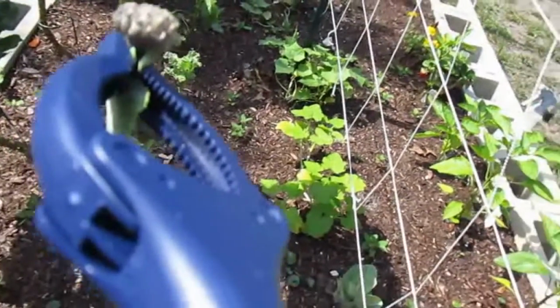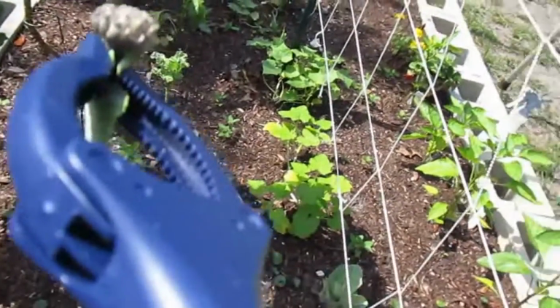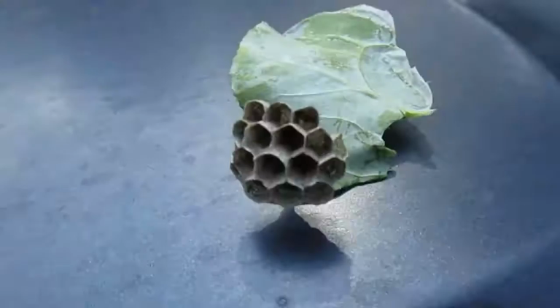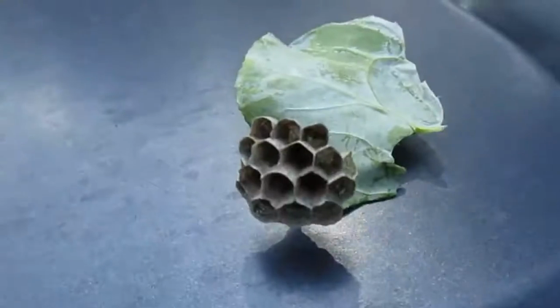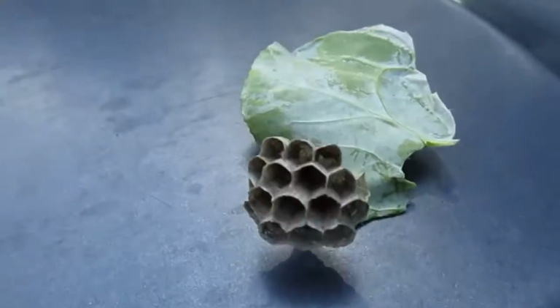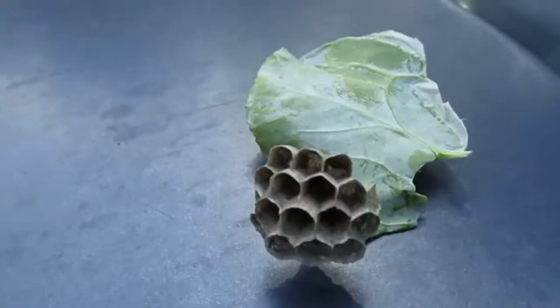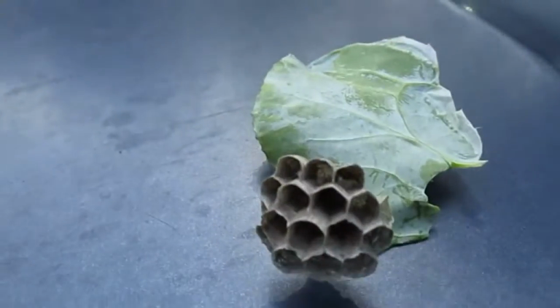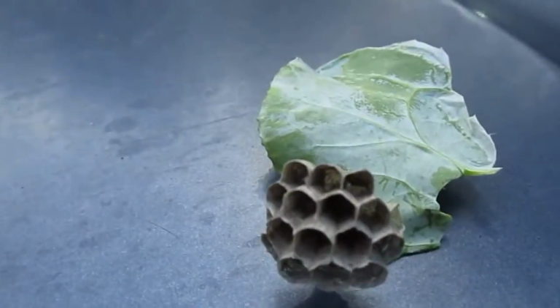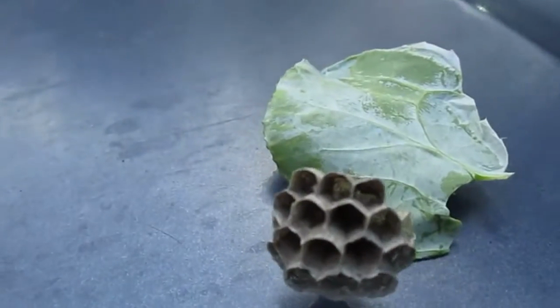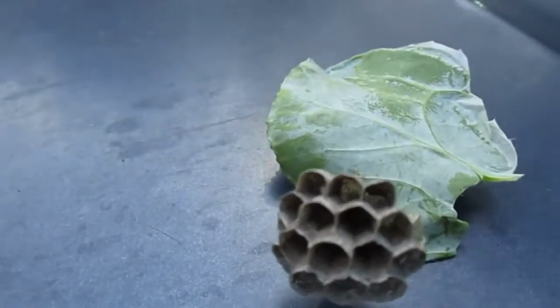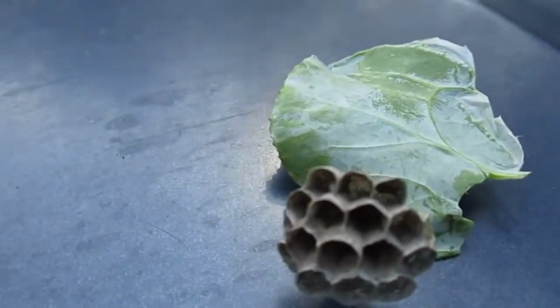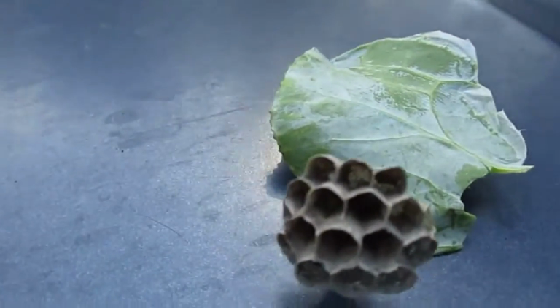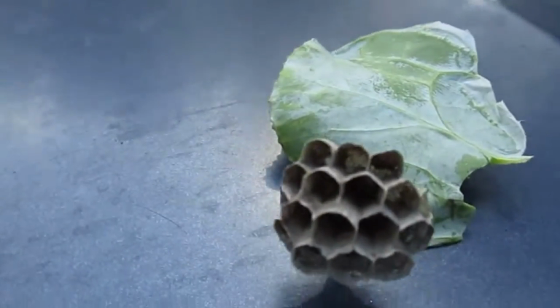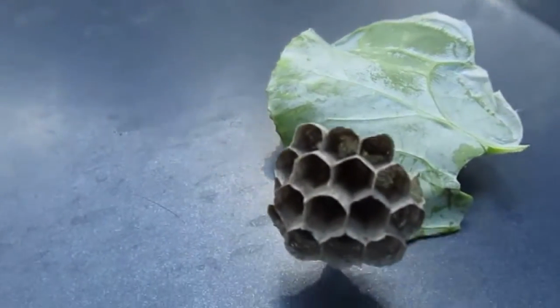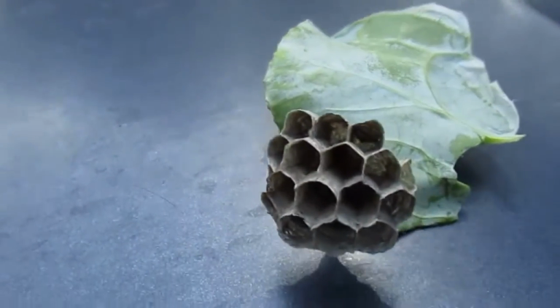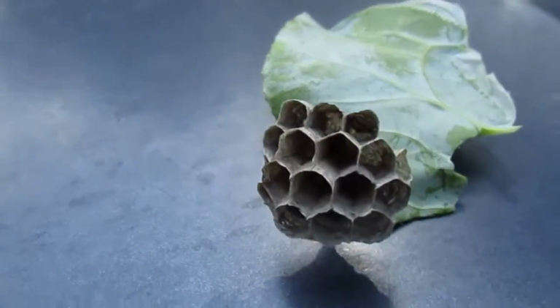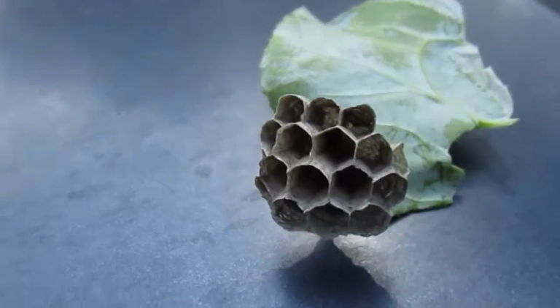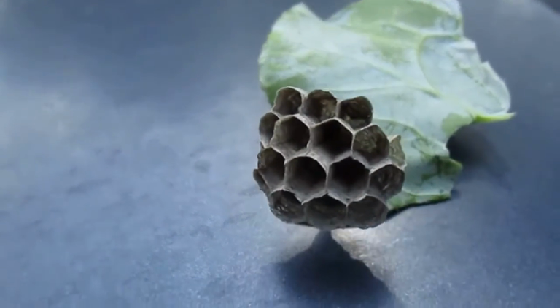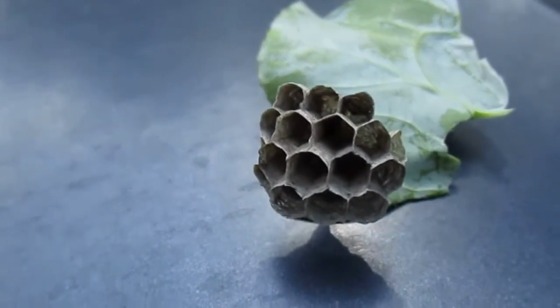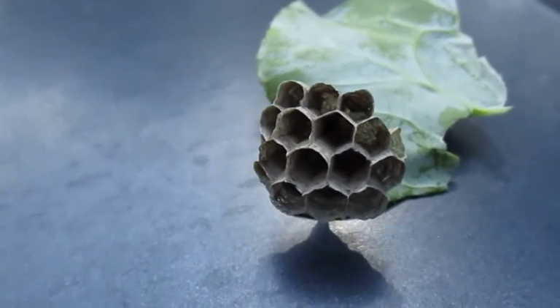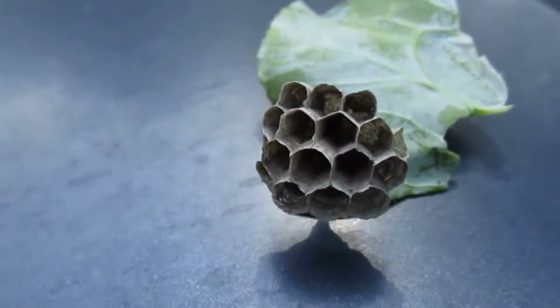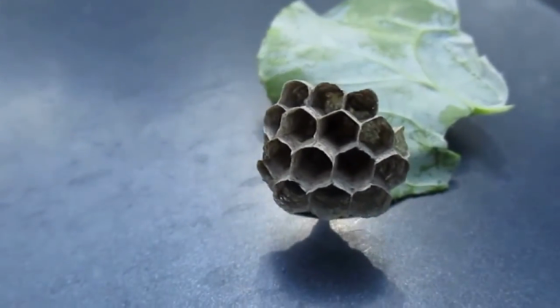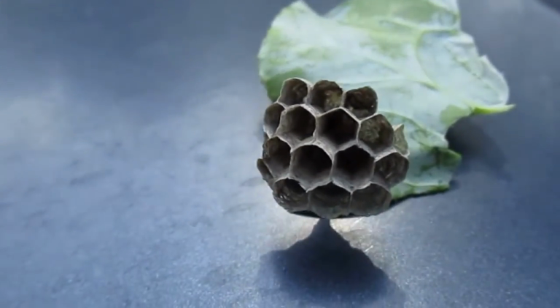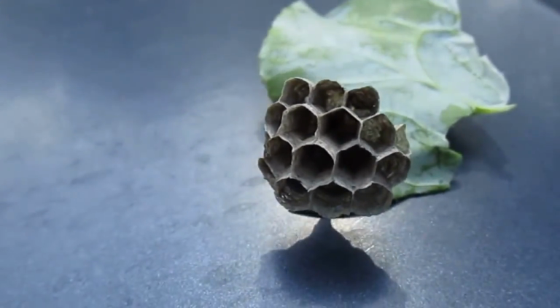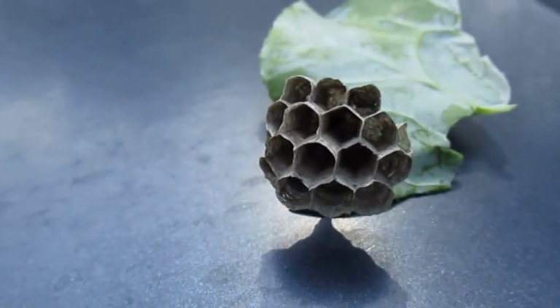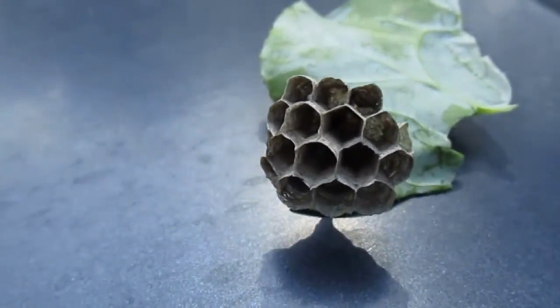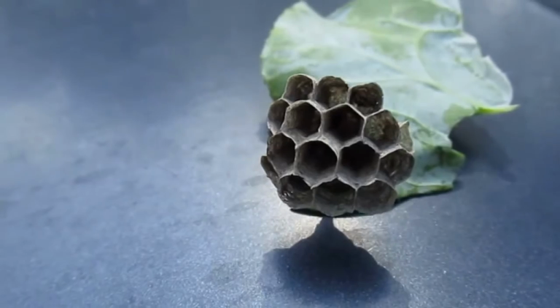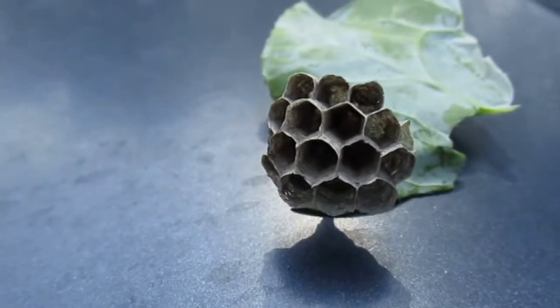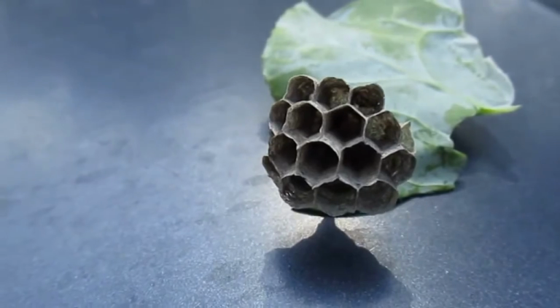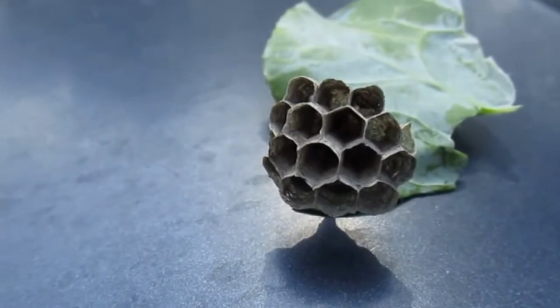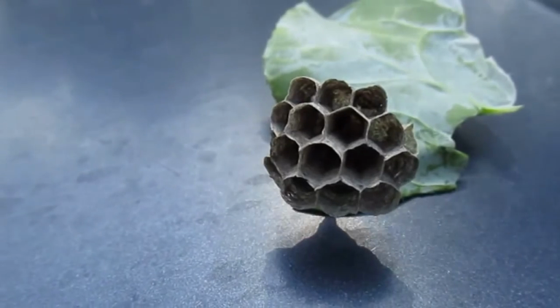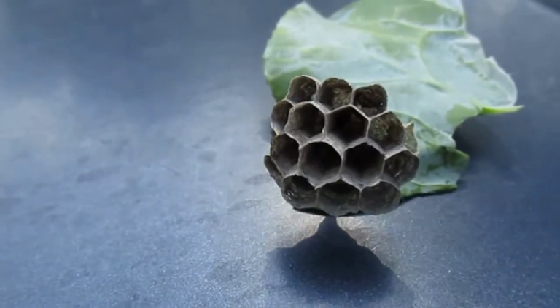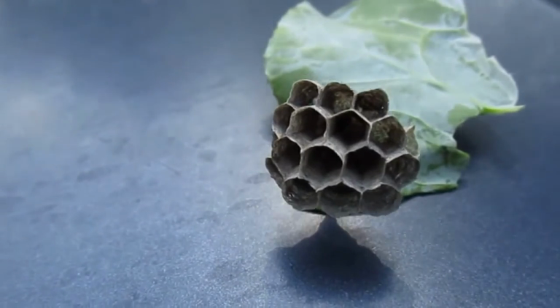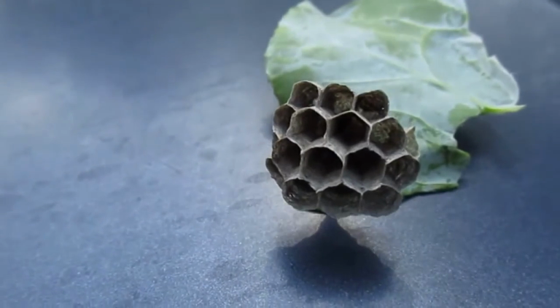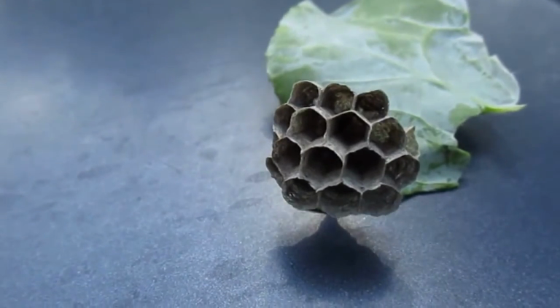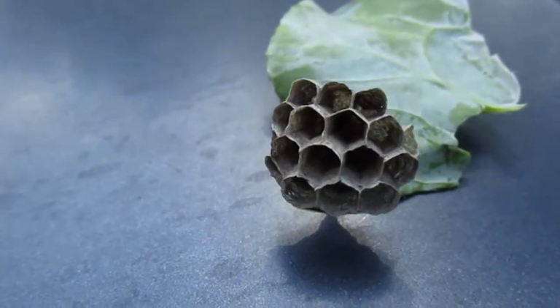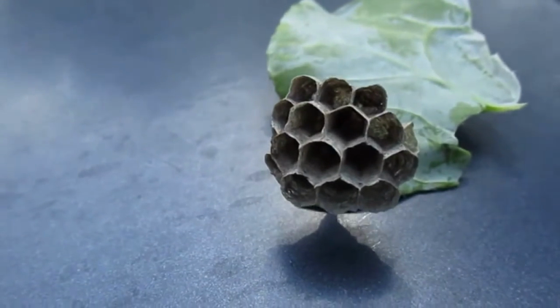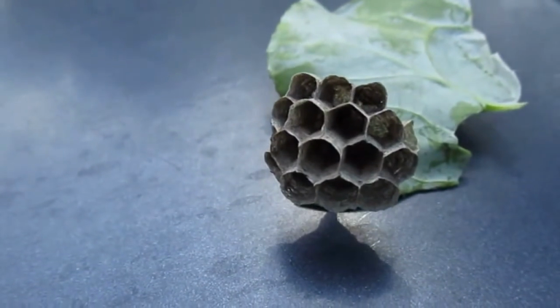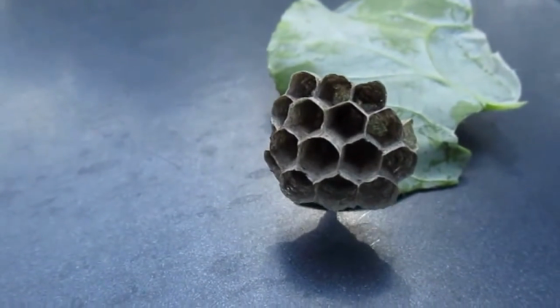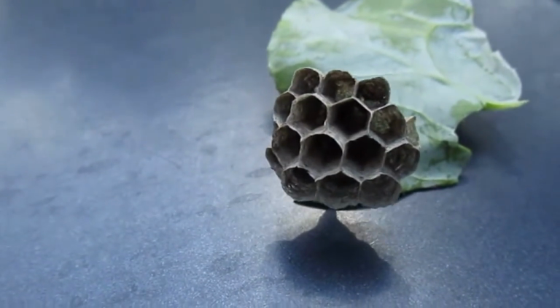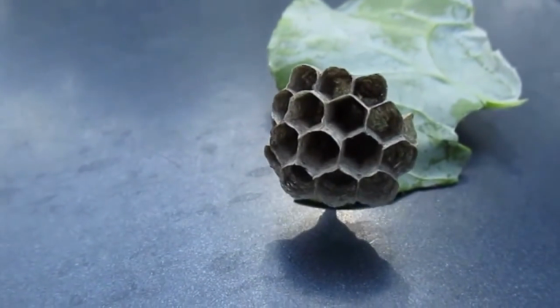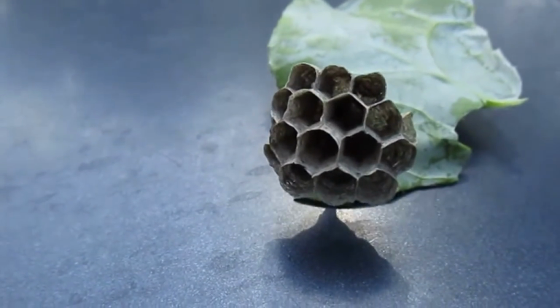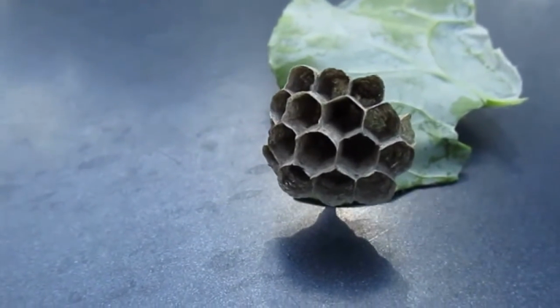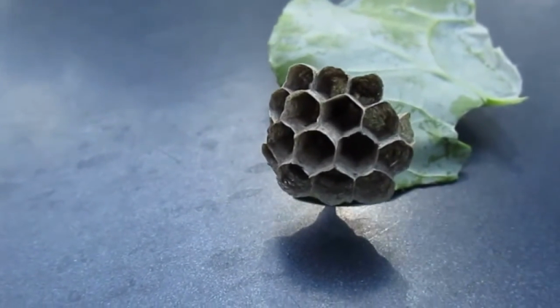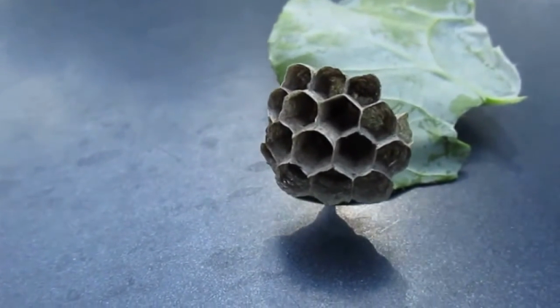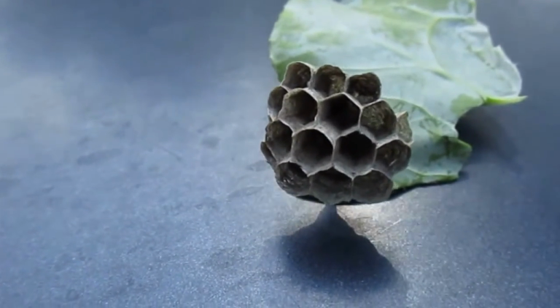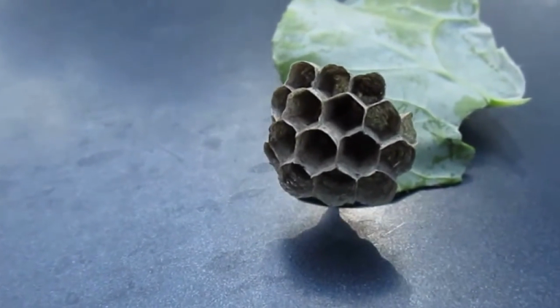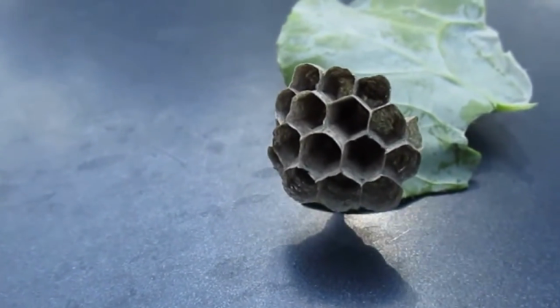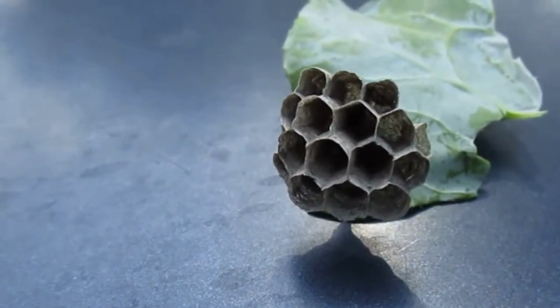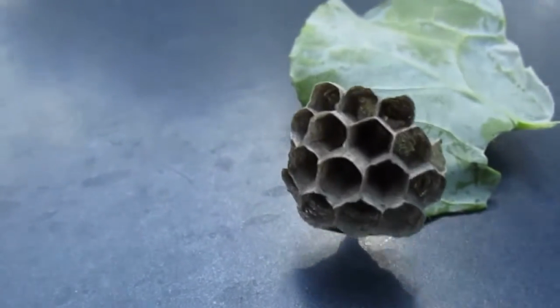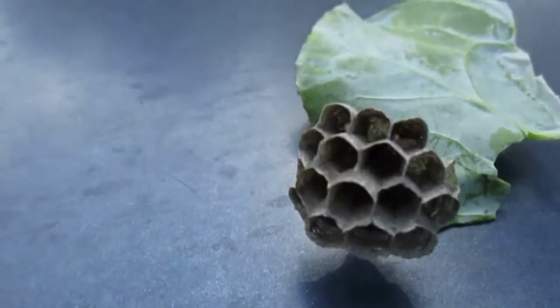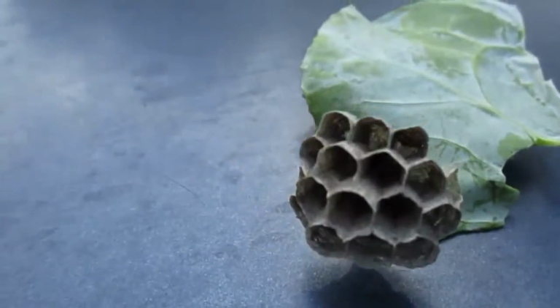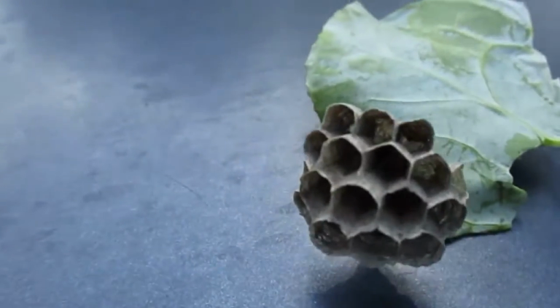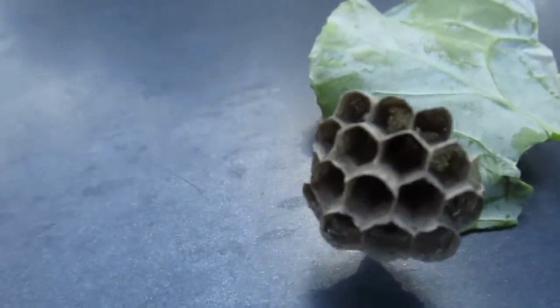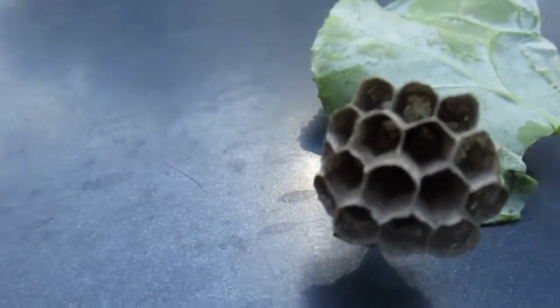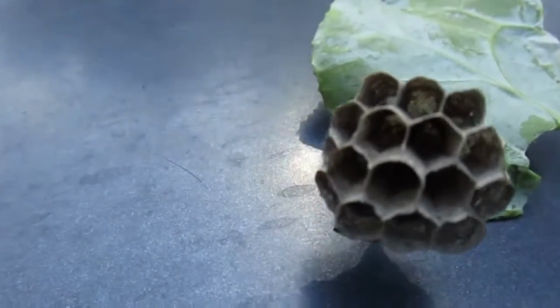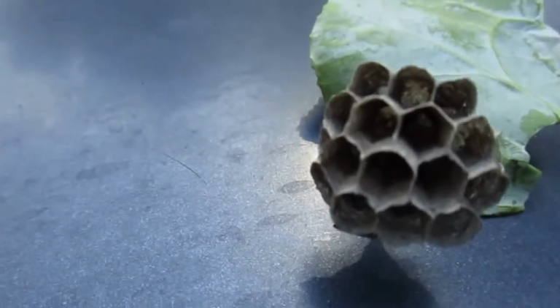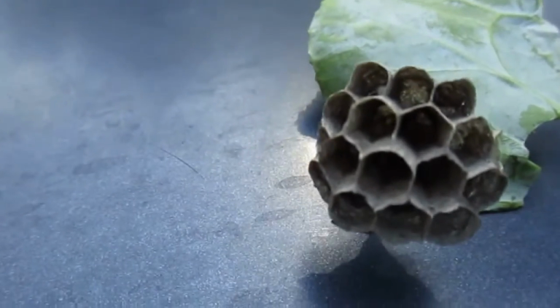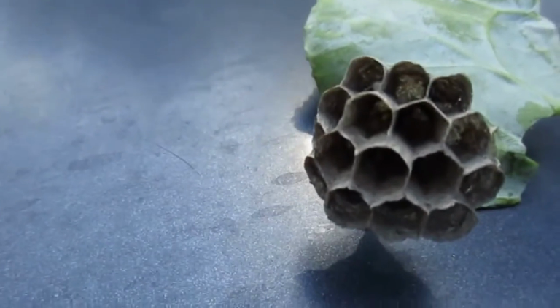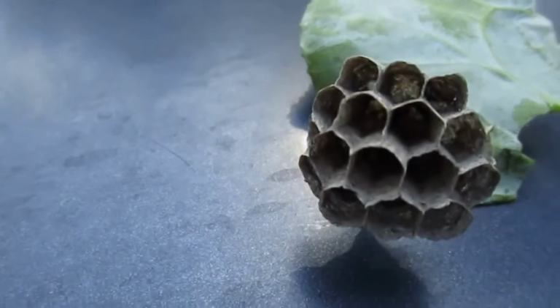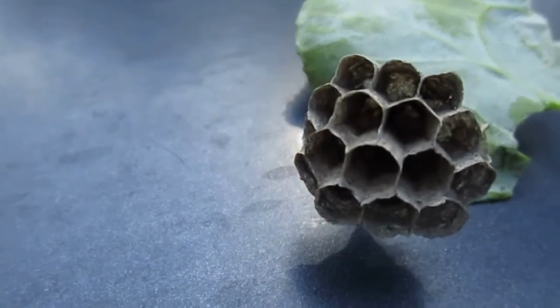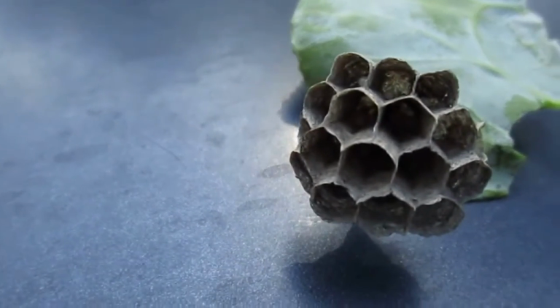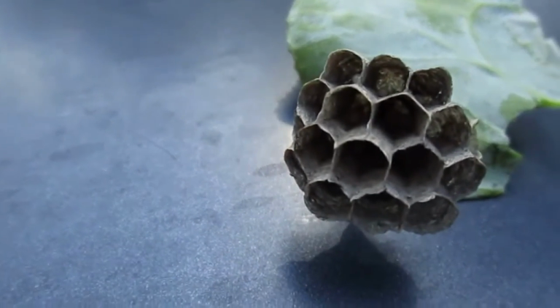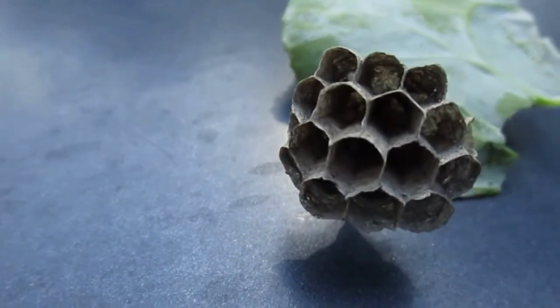It's the wasp nest. There's nothing in it right now. Hopefully they're not going to come back and try to build another one. Bye-bye!